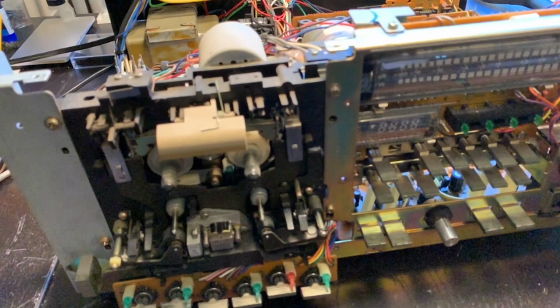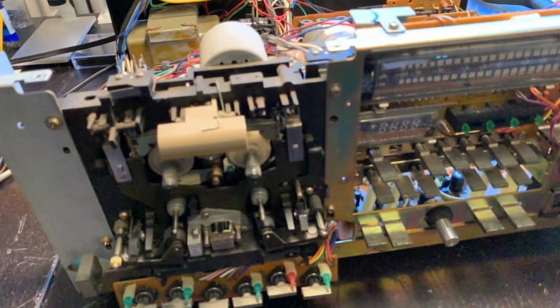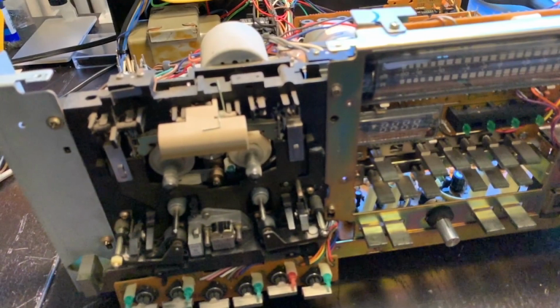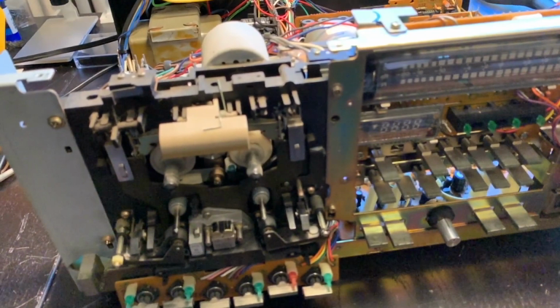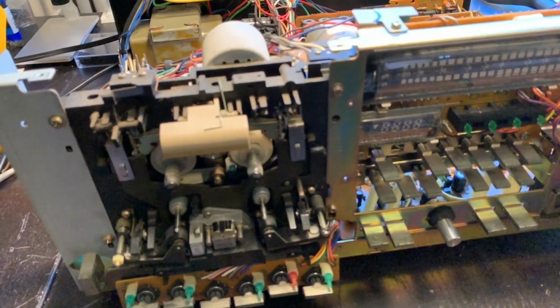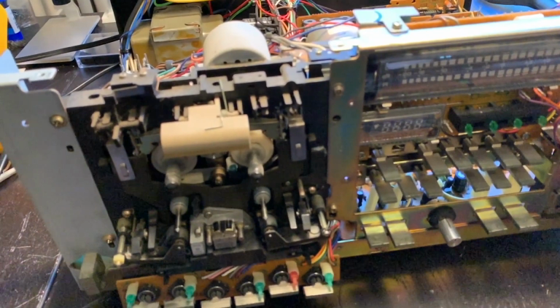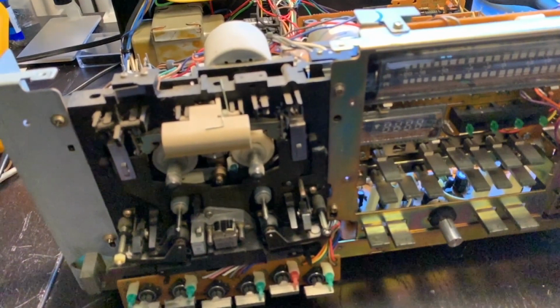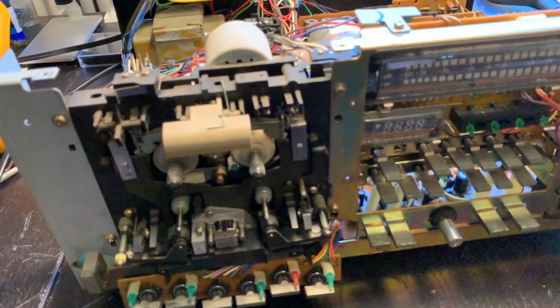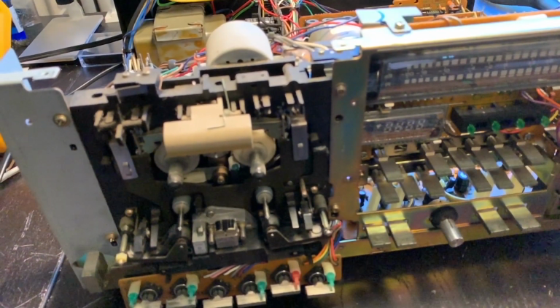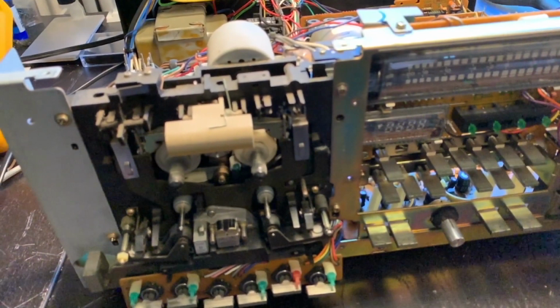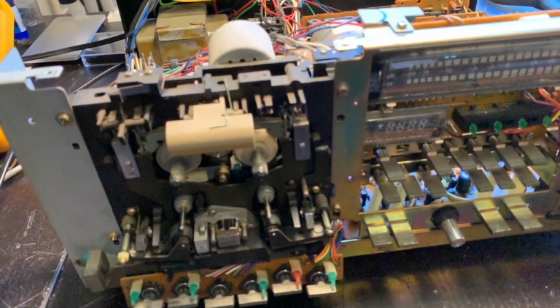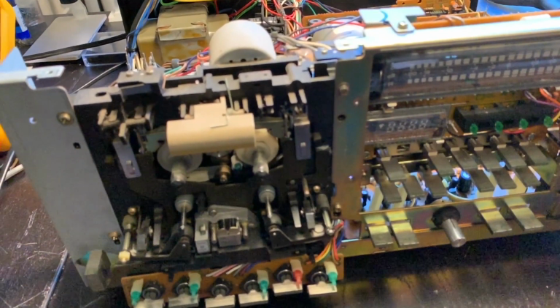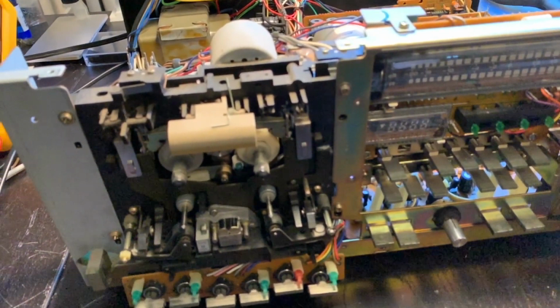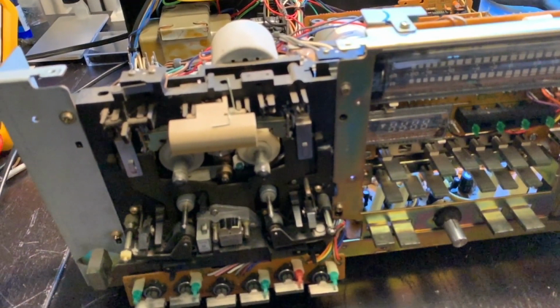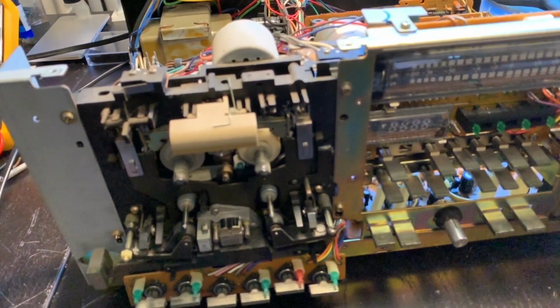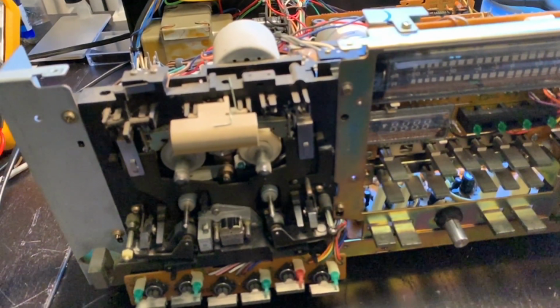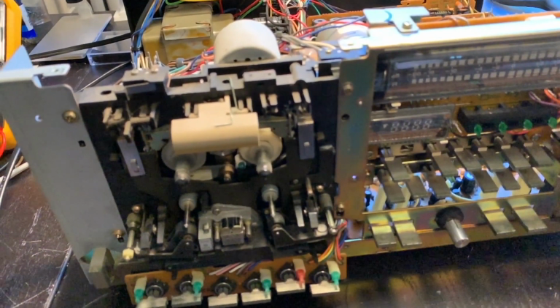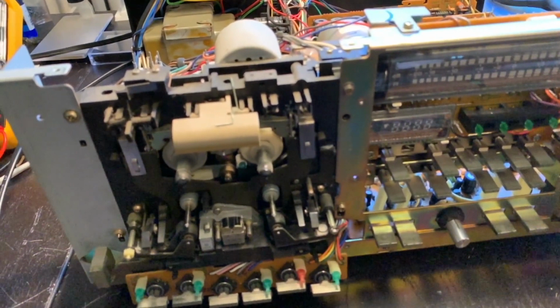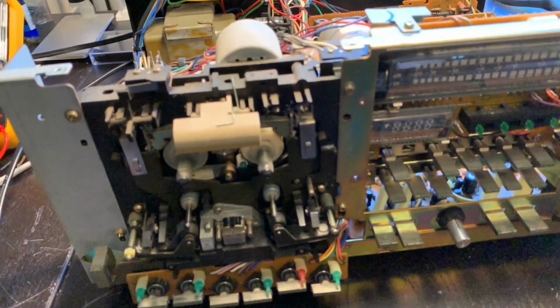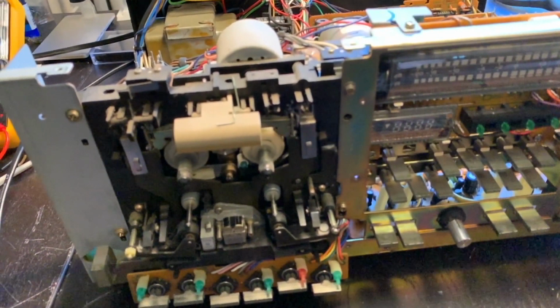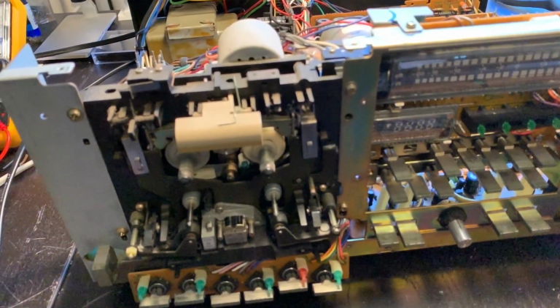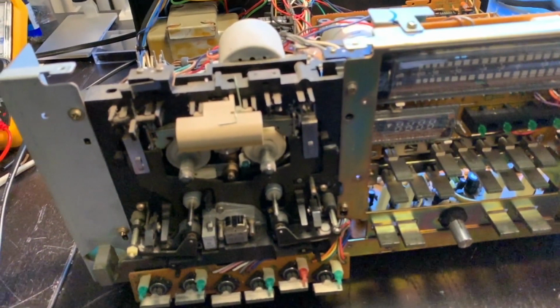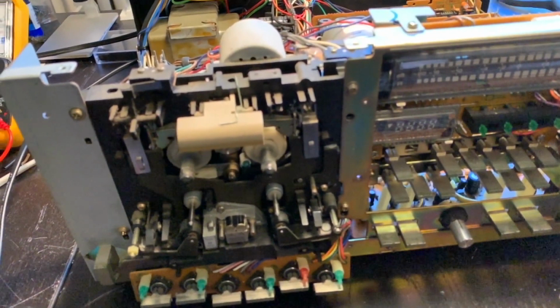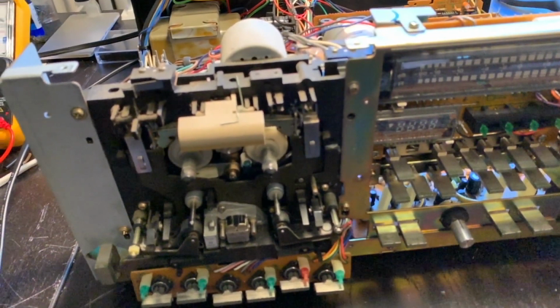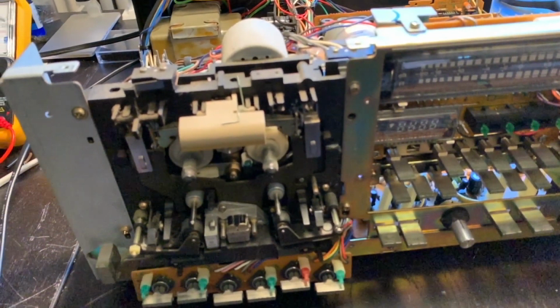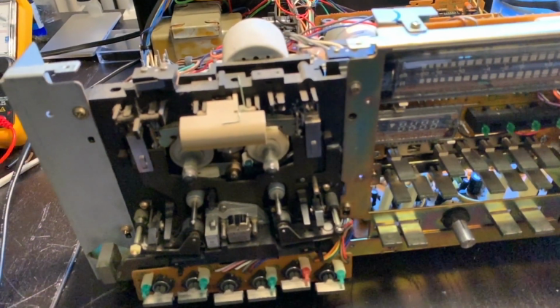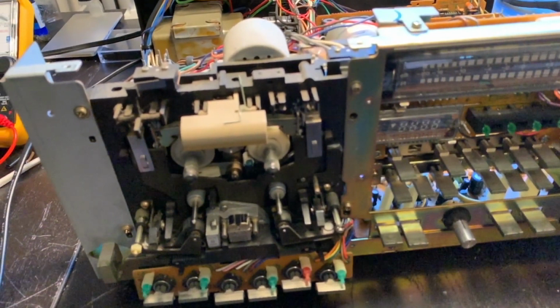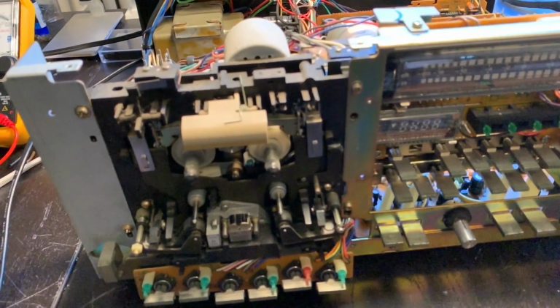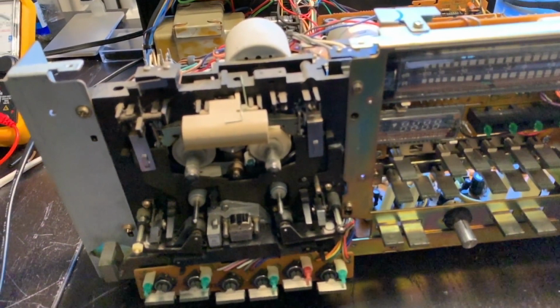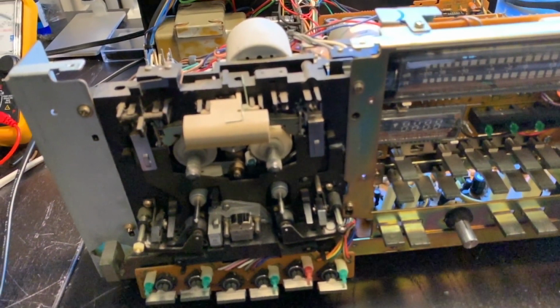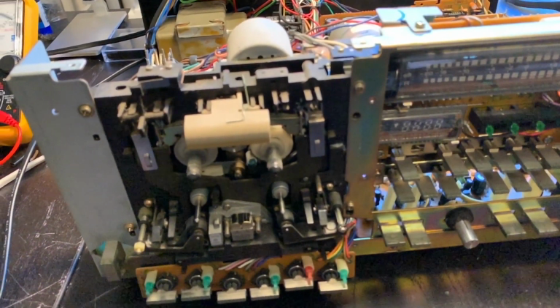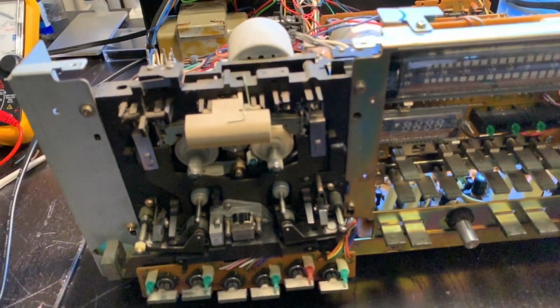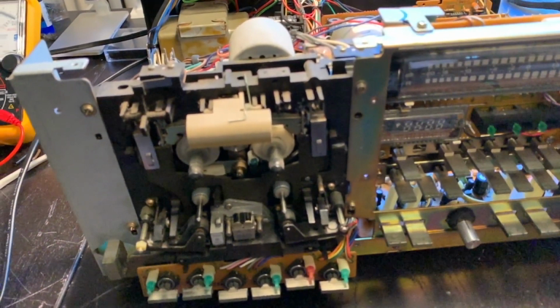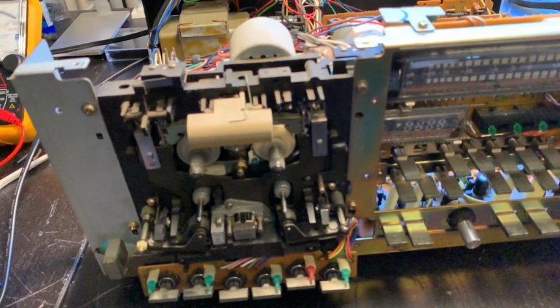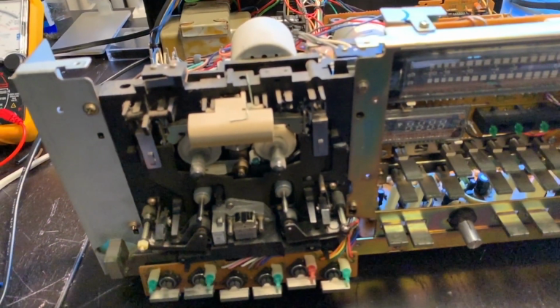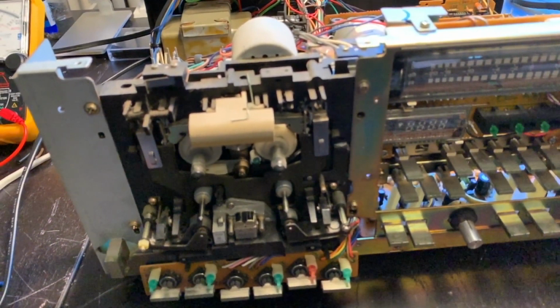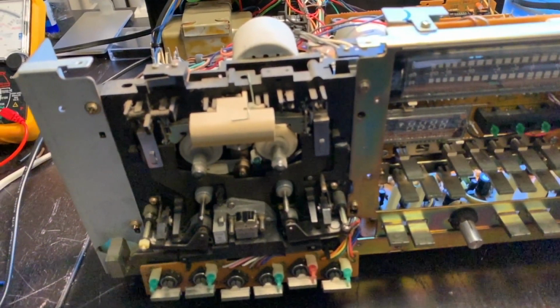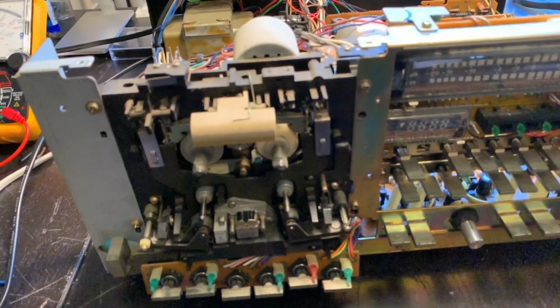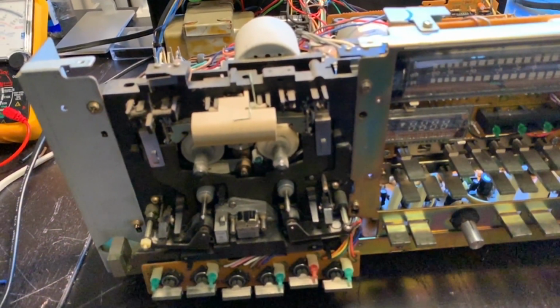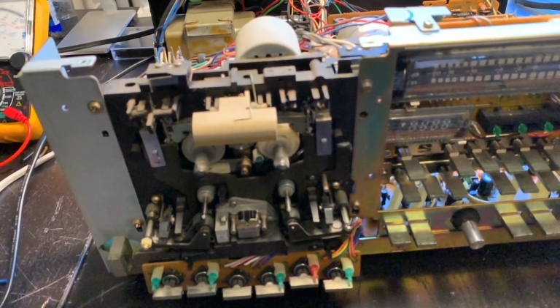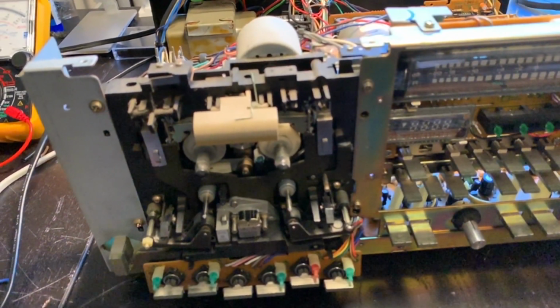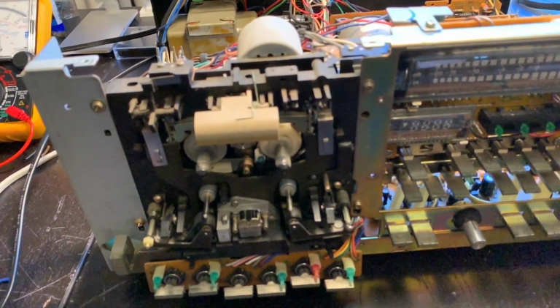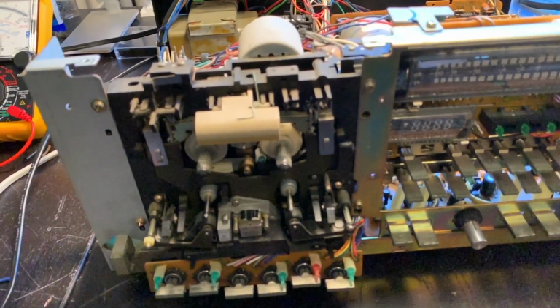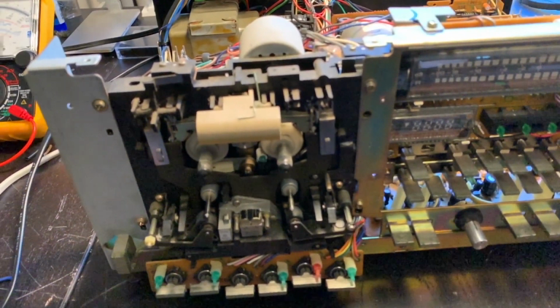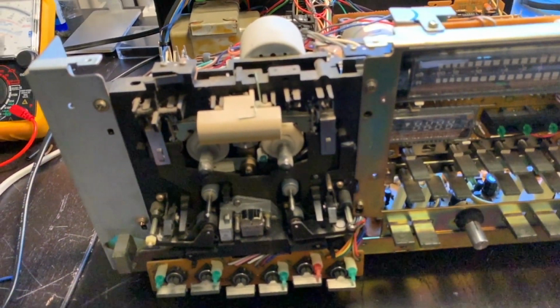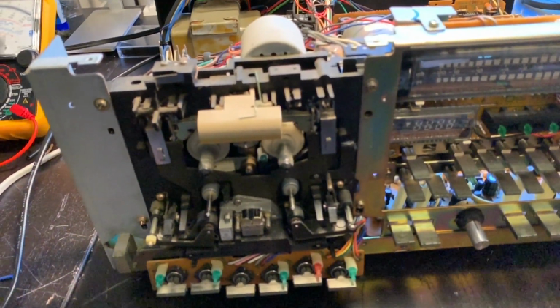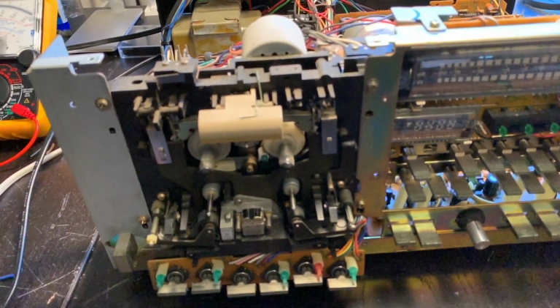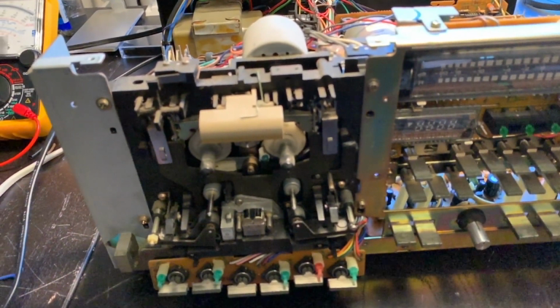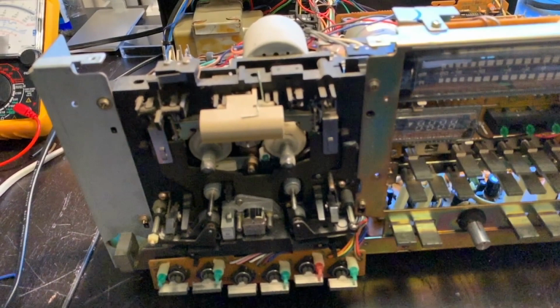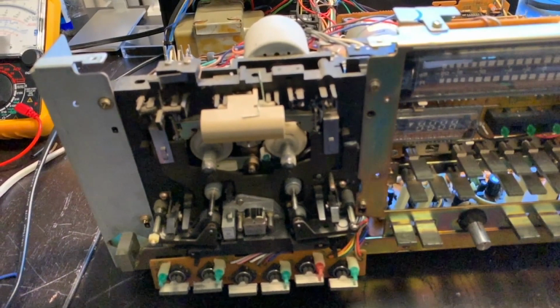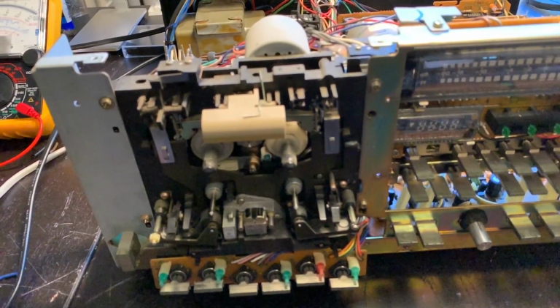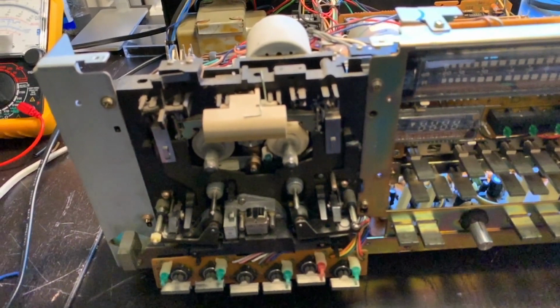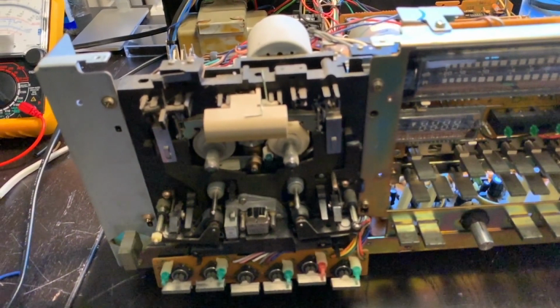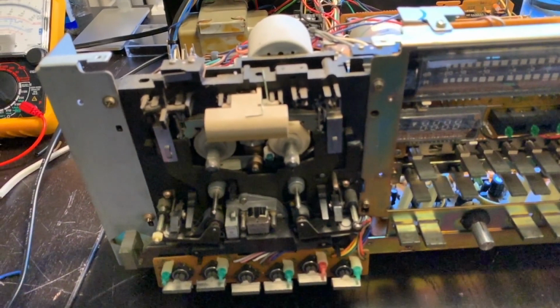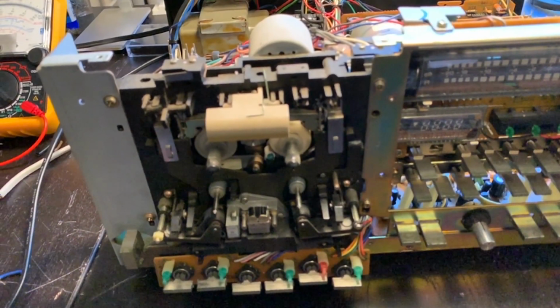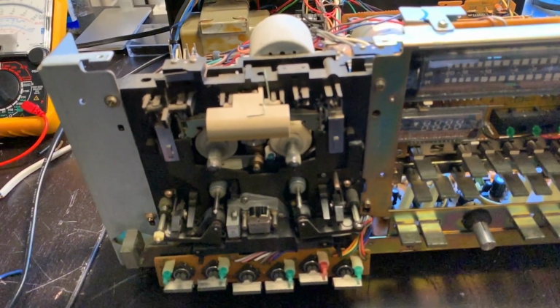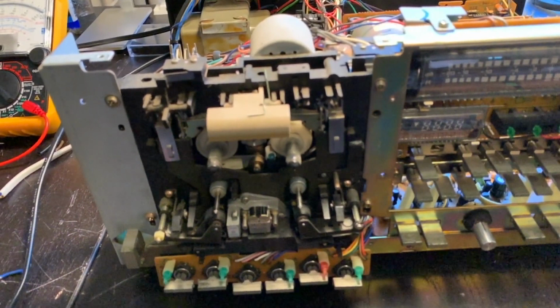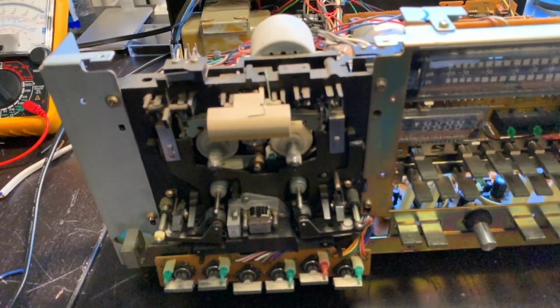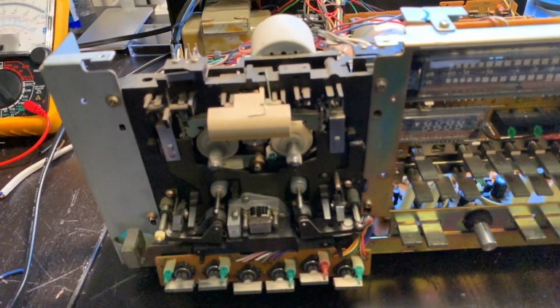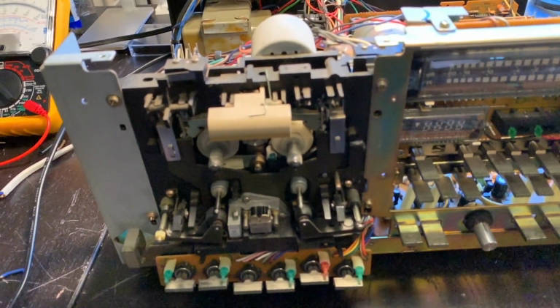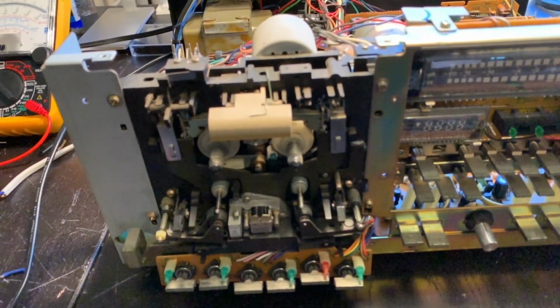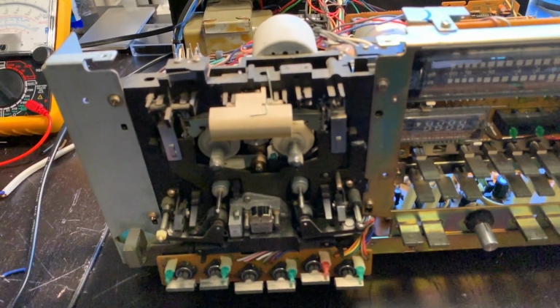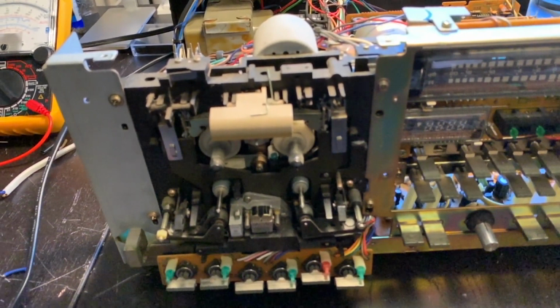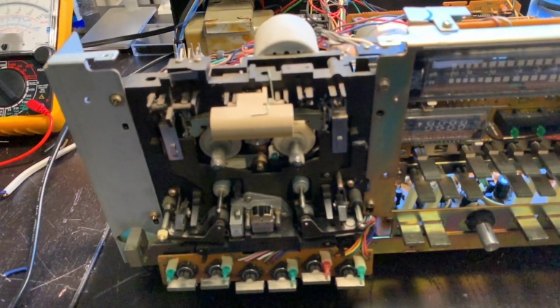And here is a little close-up of the transport. We have to remove these four screws in the front and two from the bottom to be able to take it out.